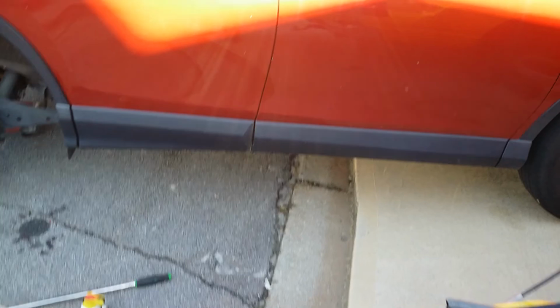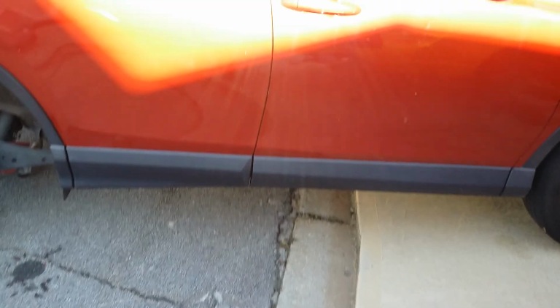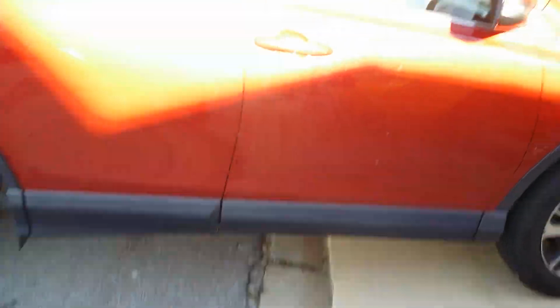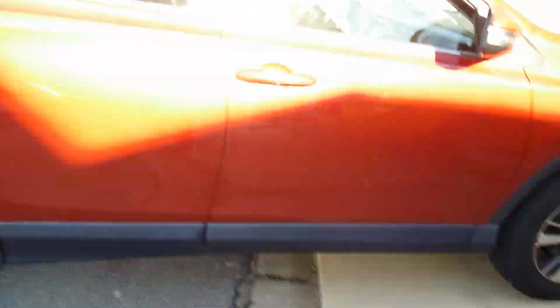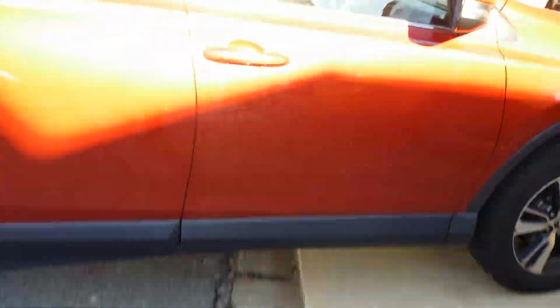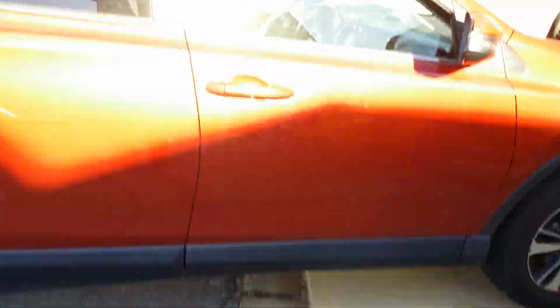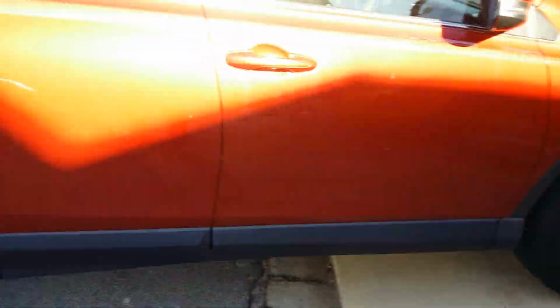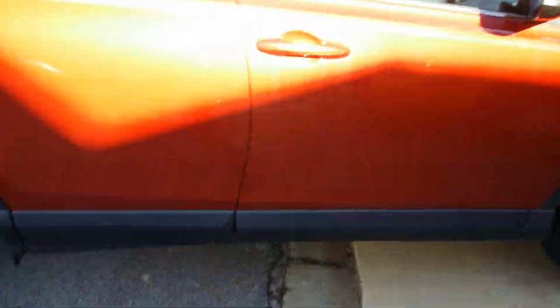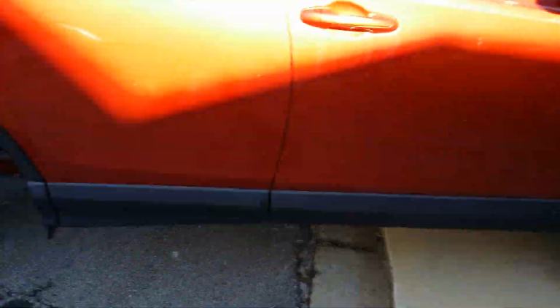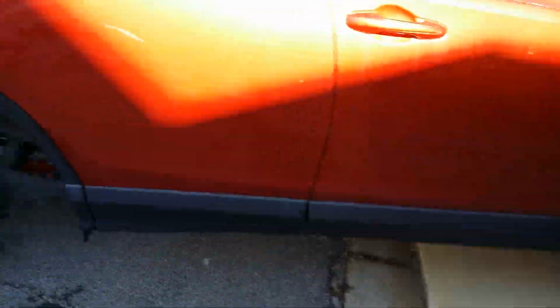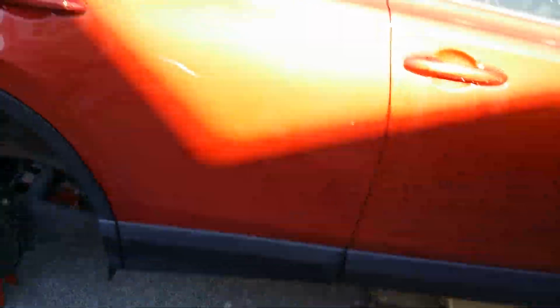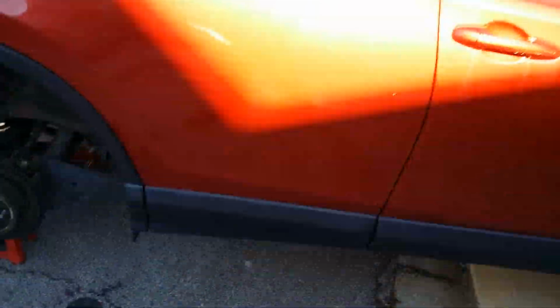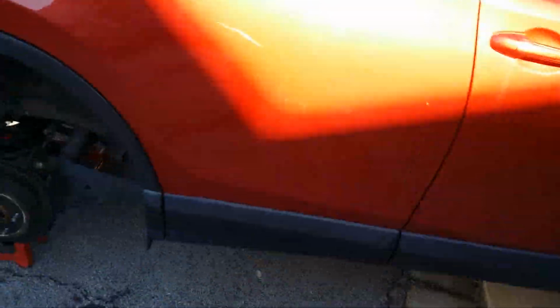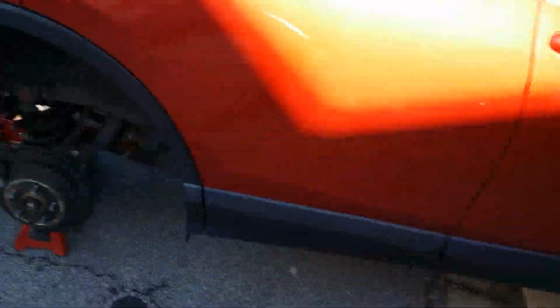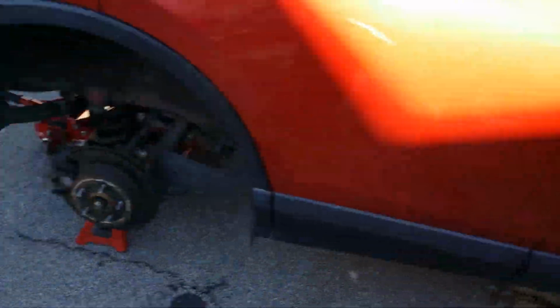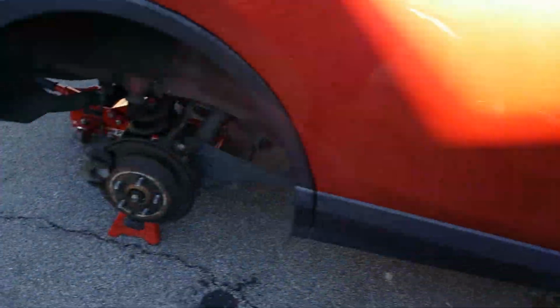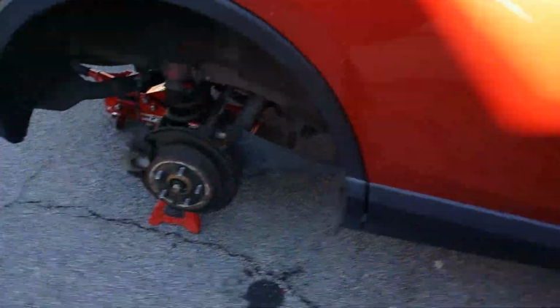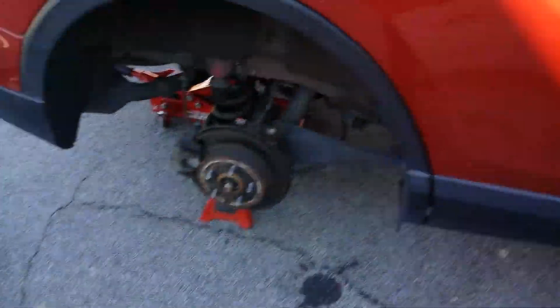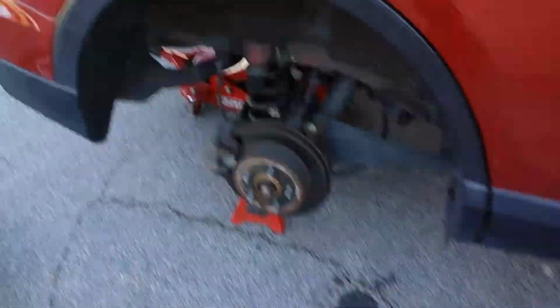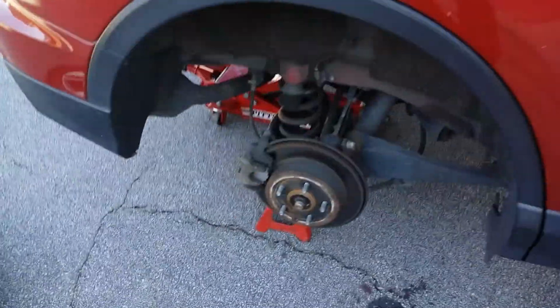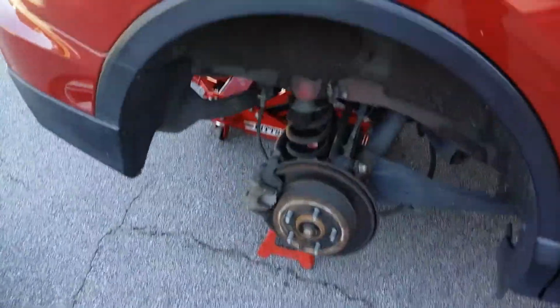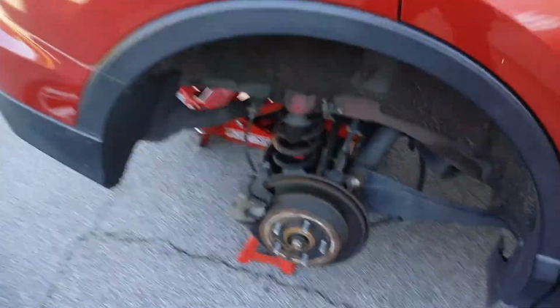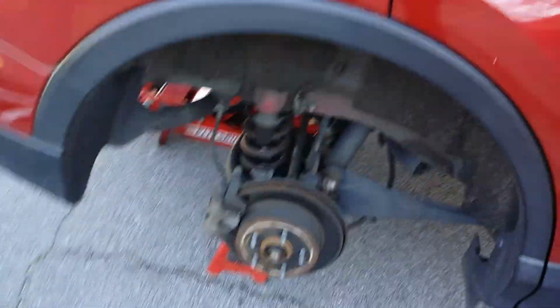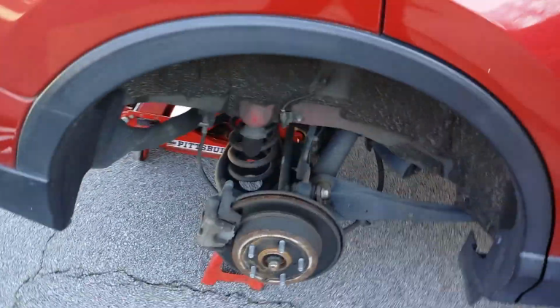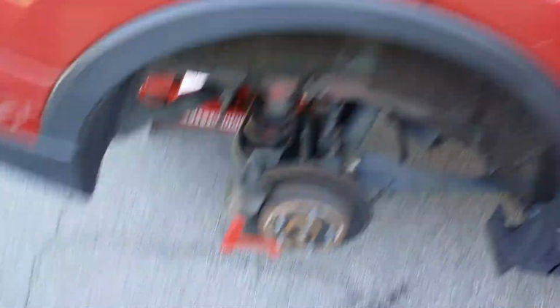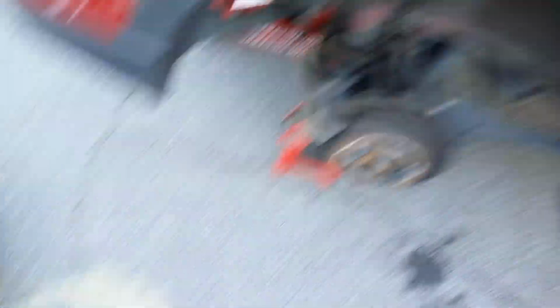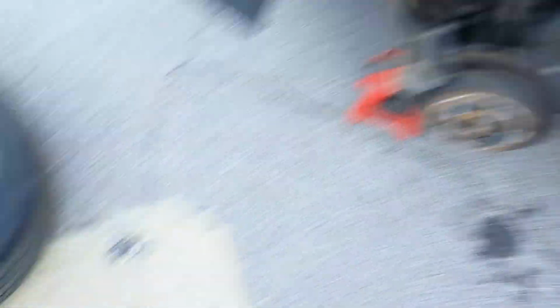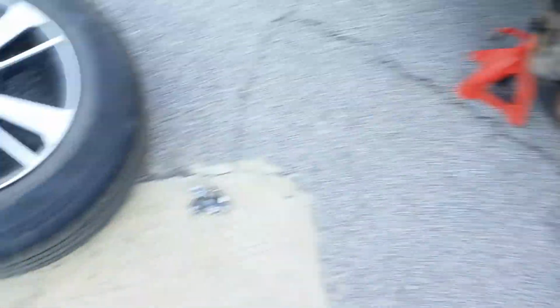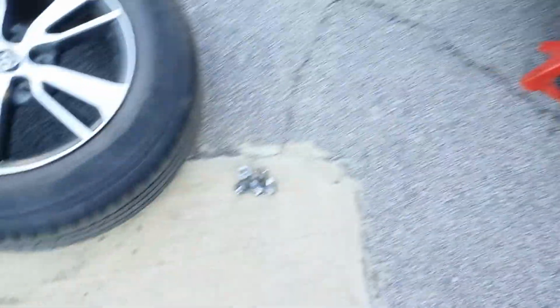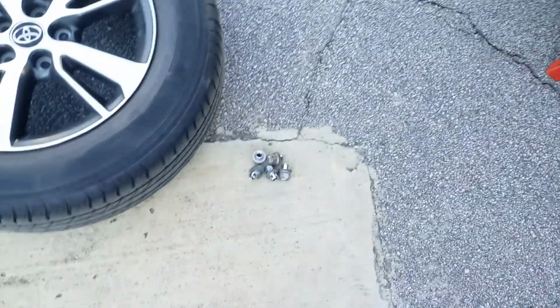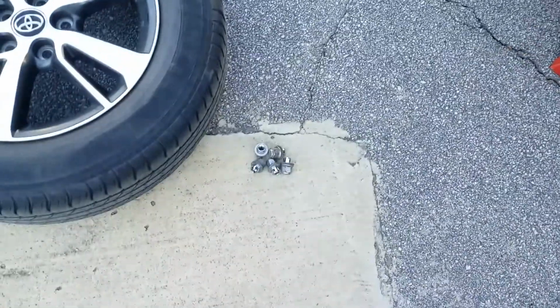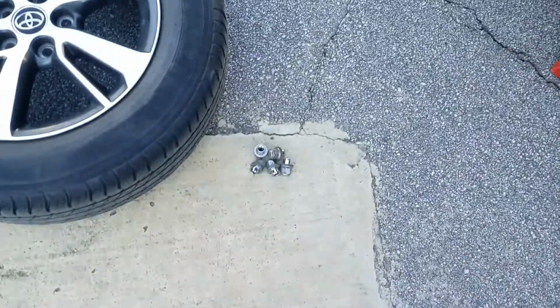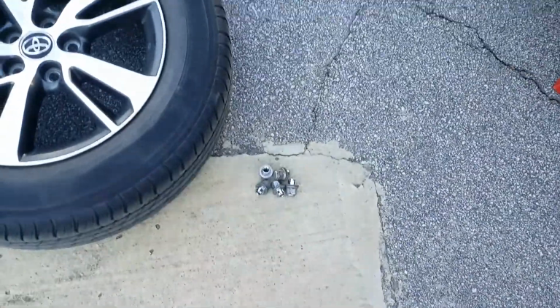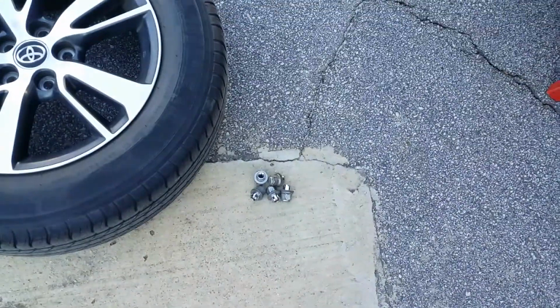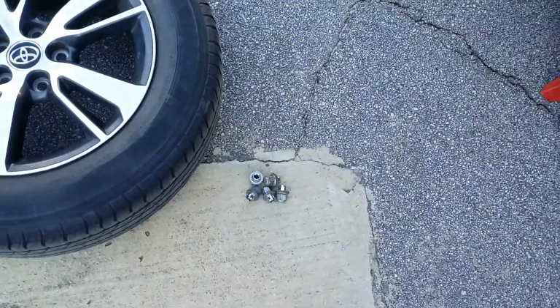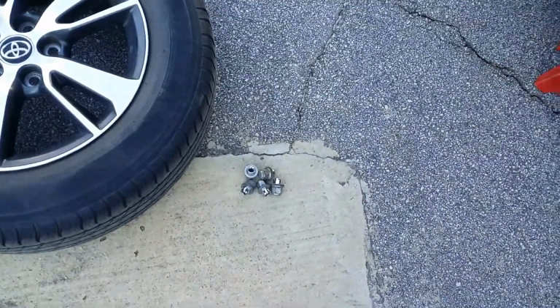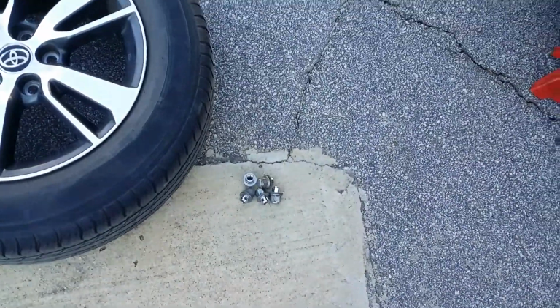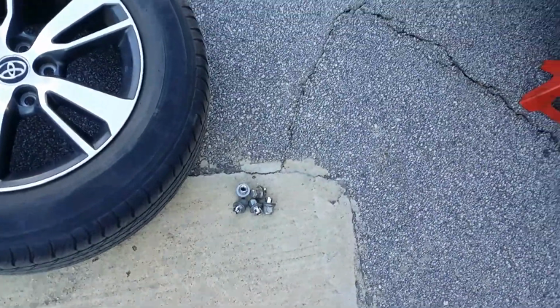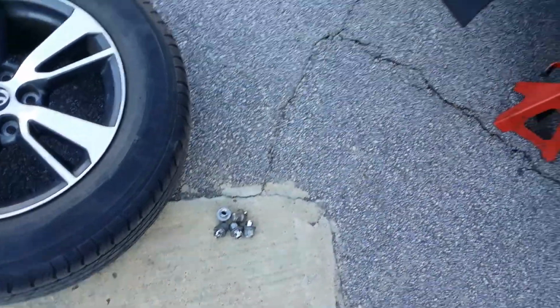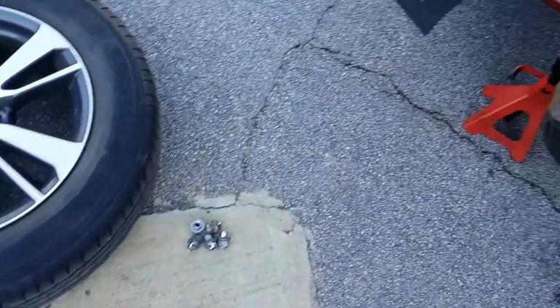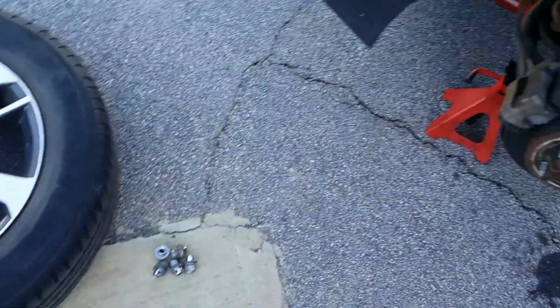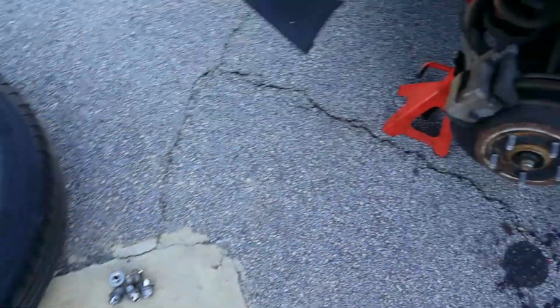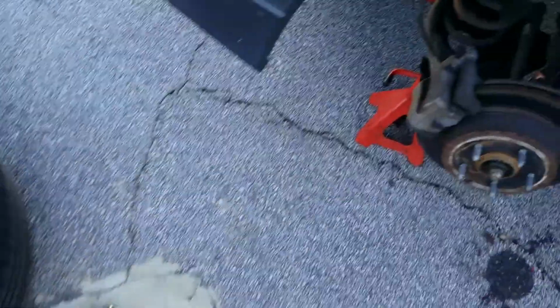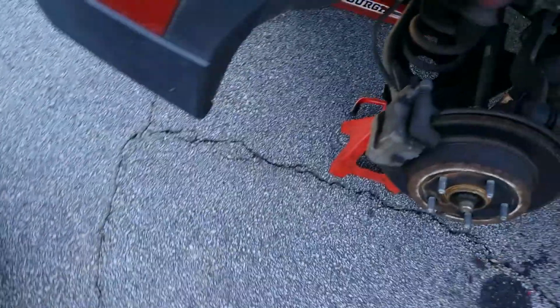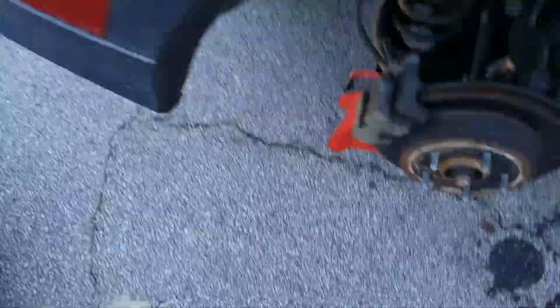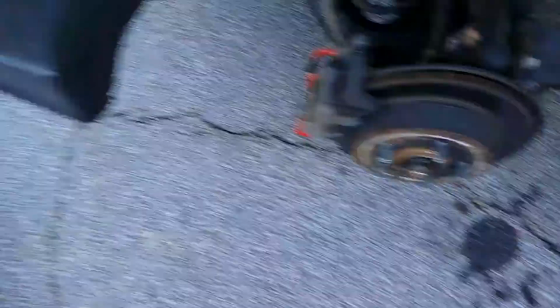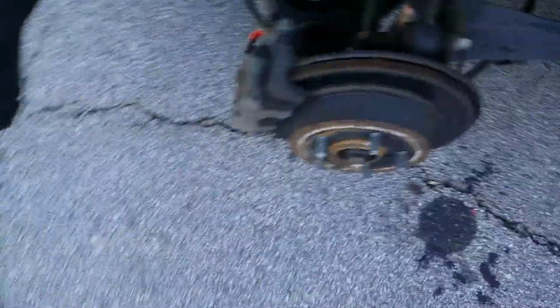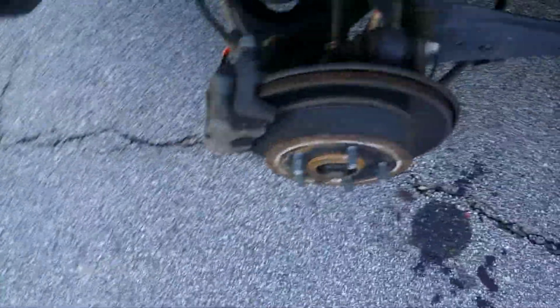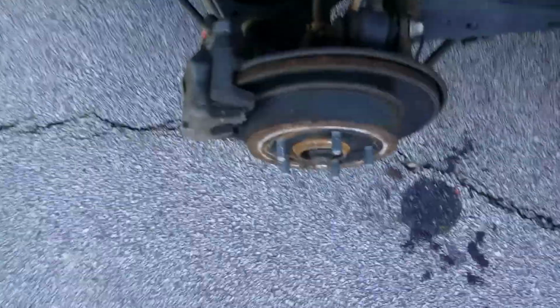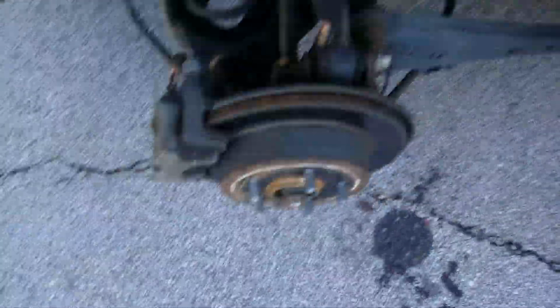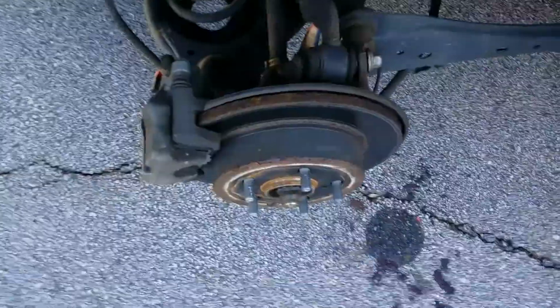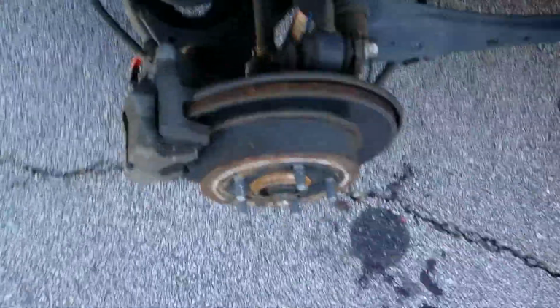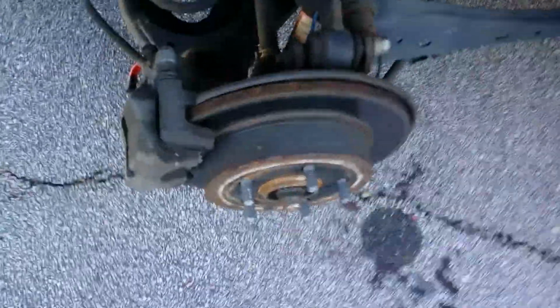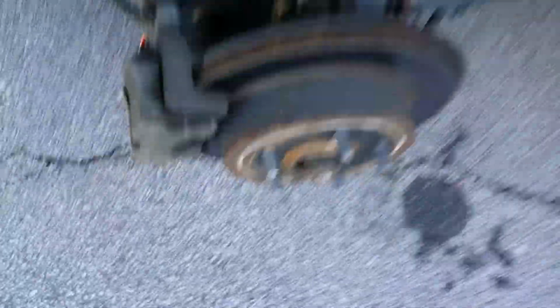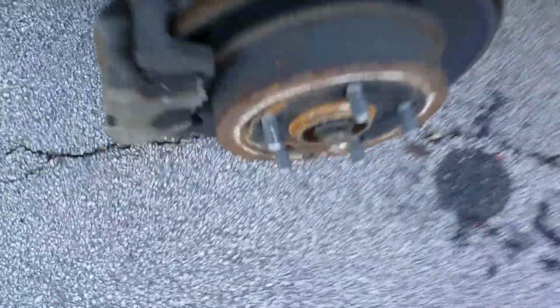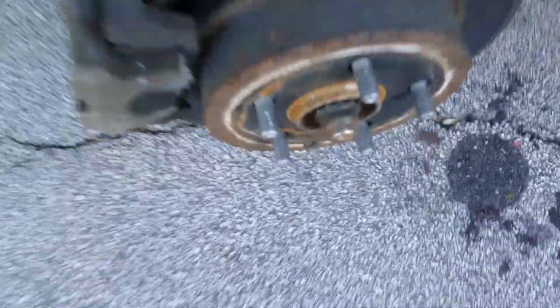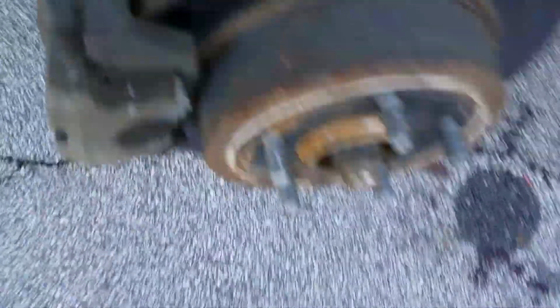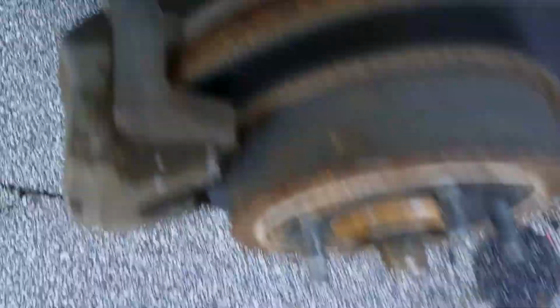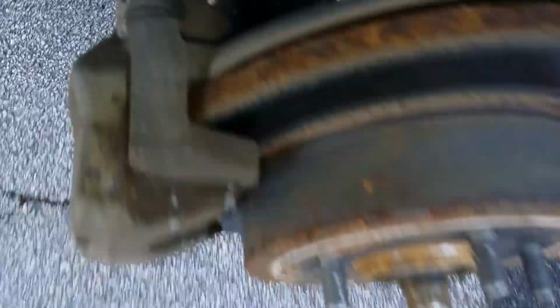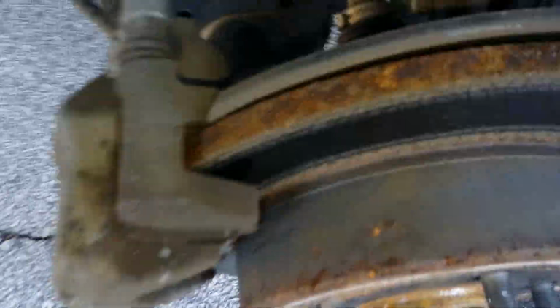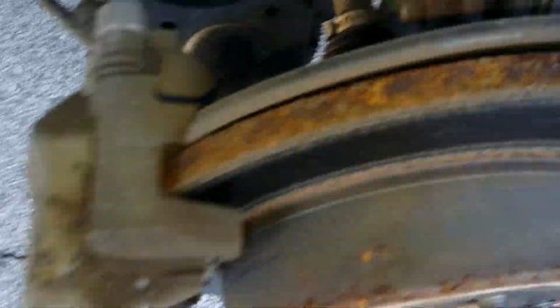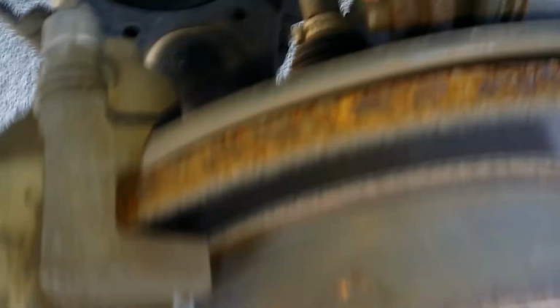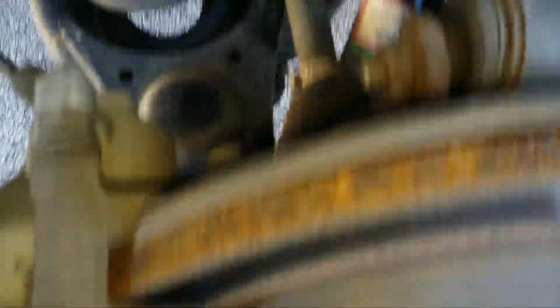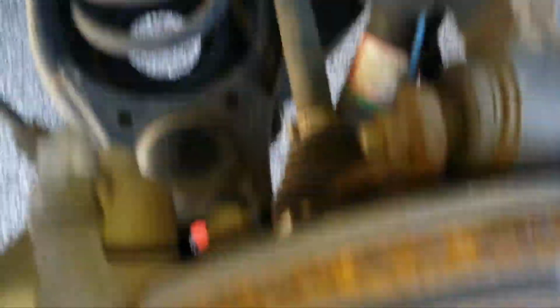All right, RAV4 rear brake pads and rotors. A 21 millimeter takes off your lug nut. Put your car in the air and put your jack stand on.